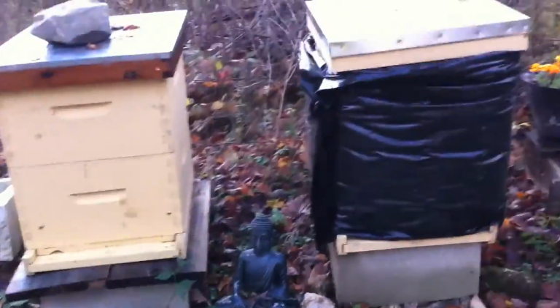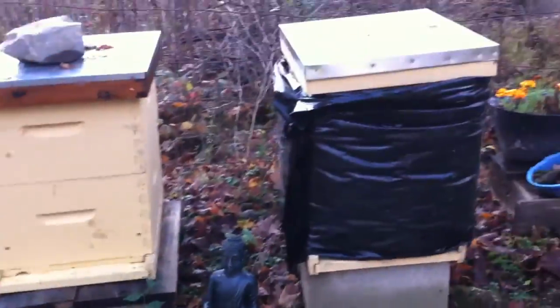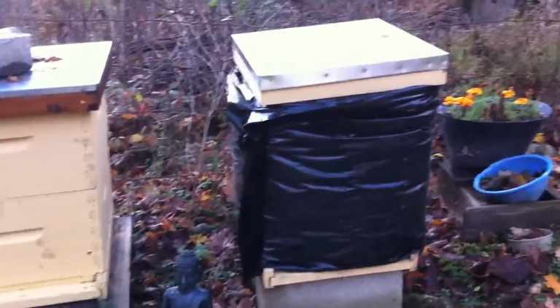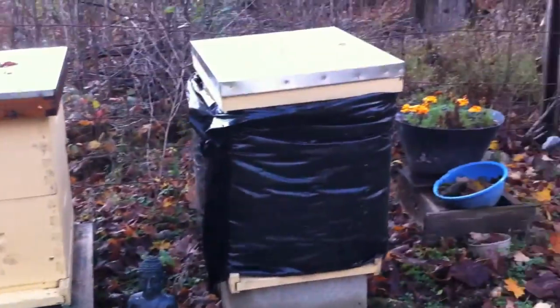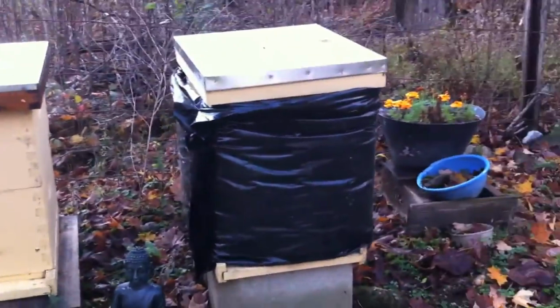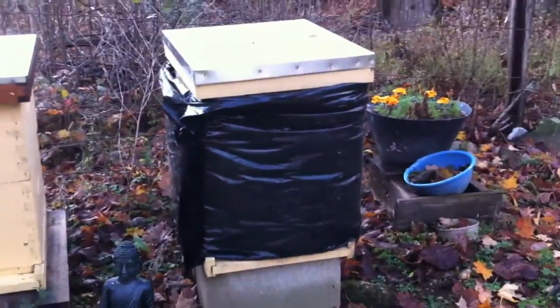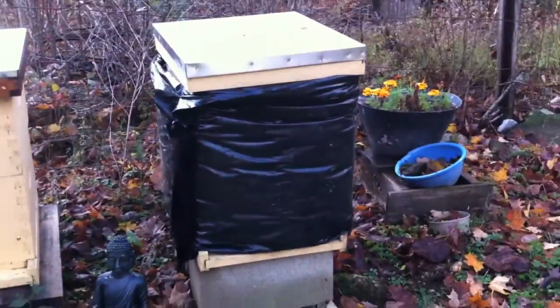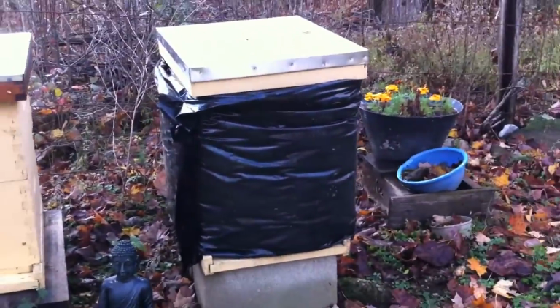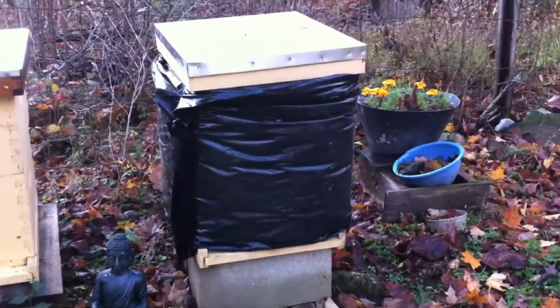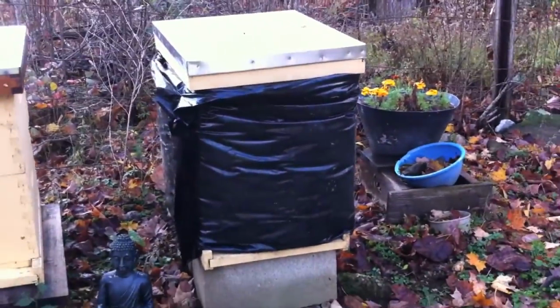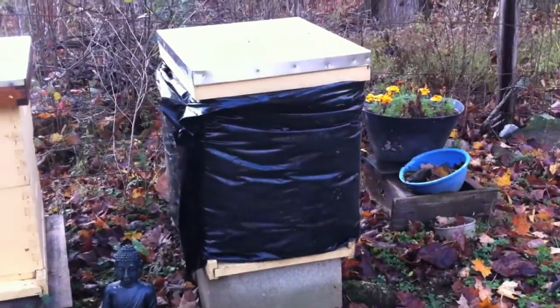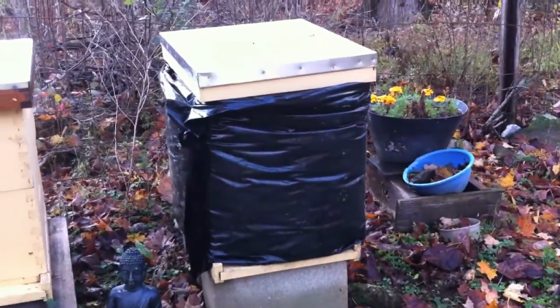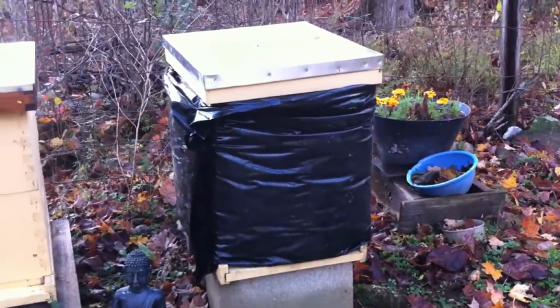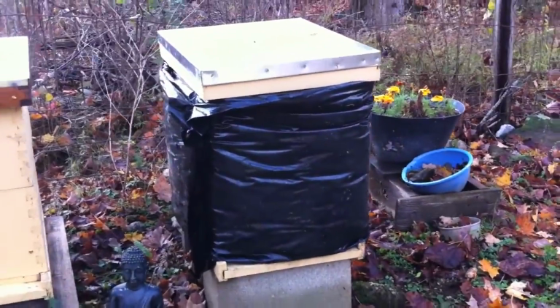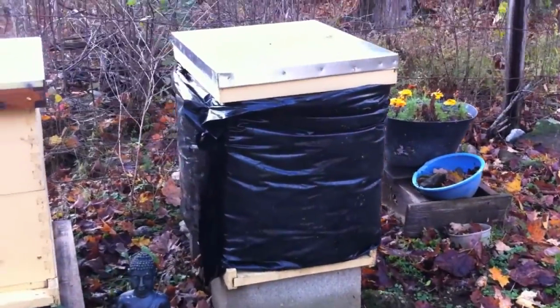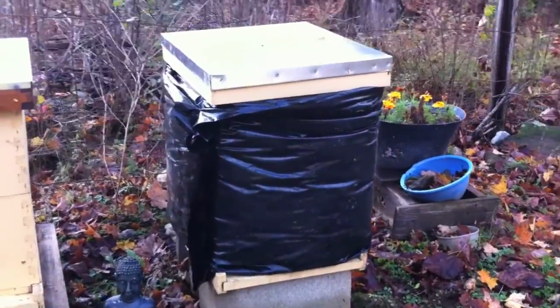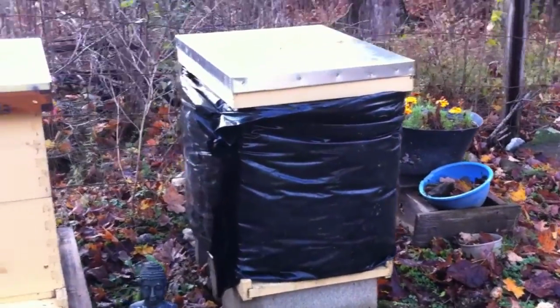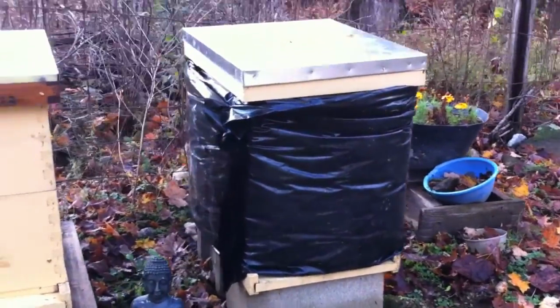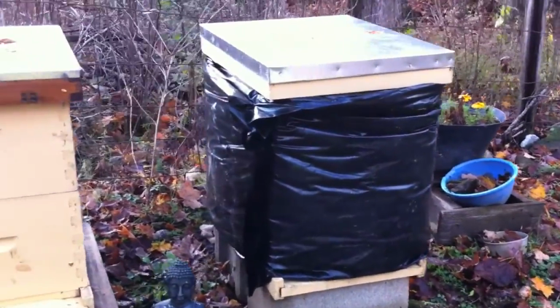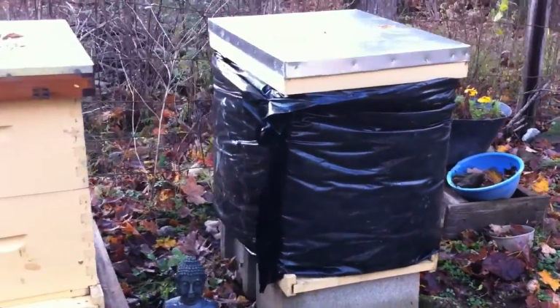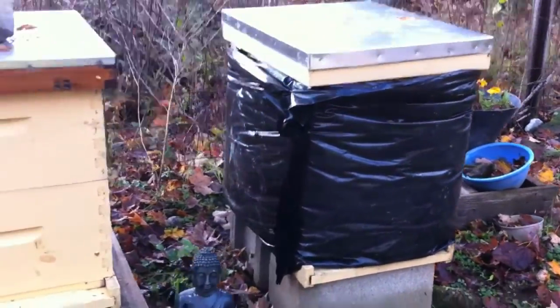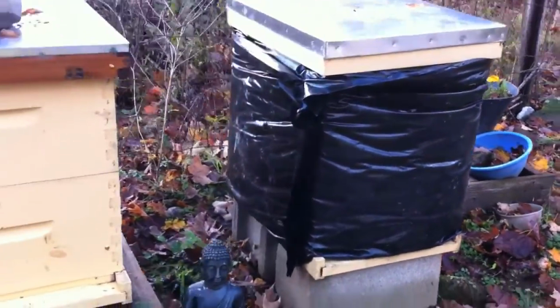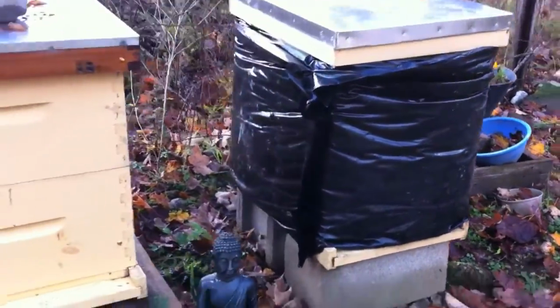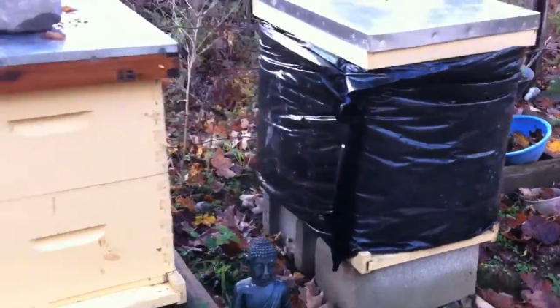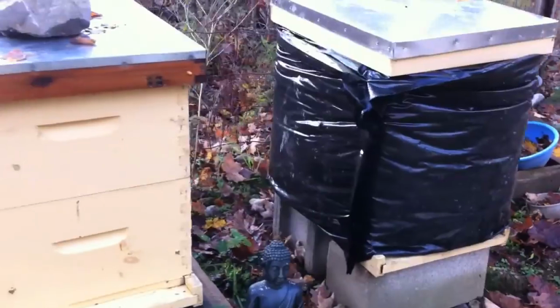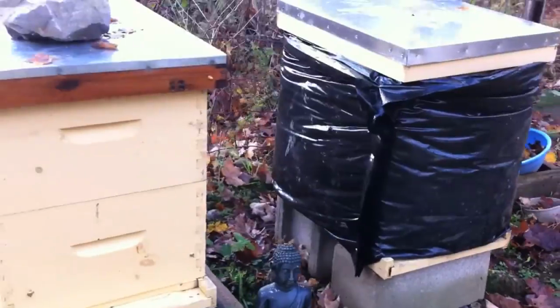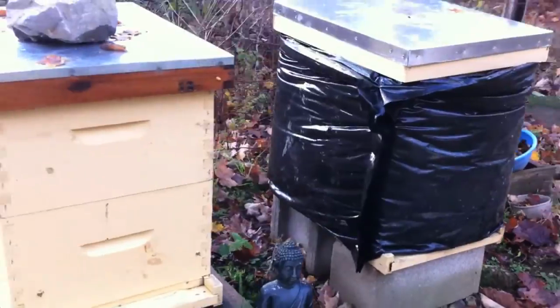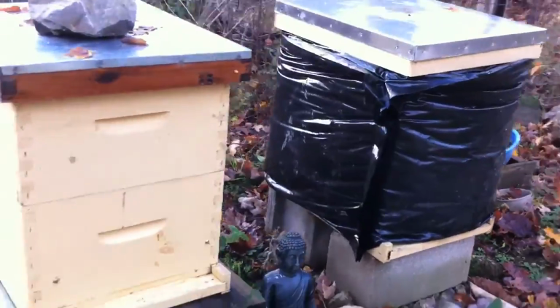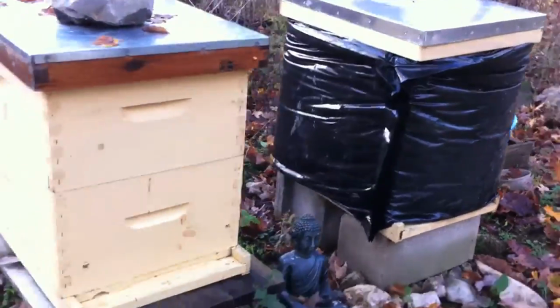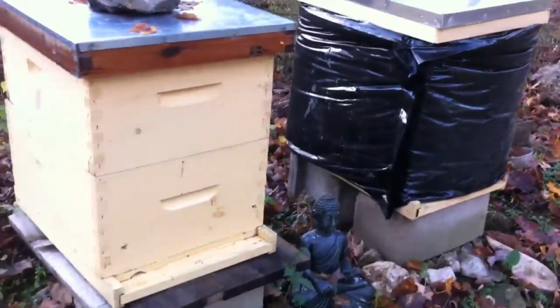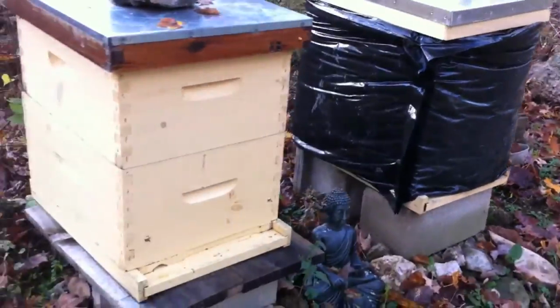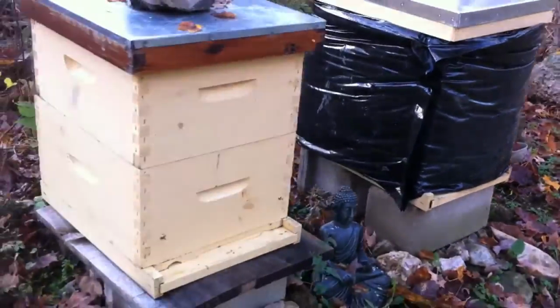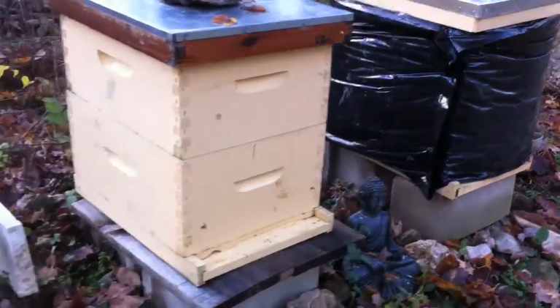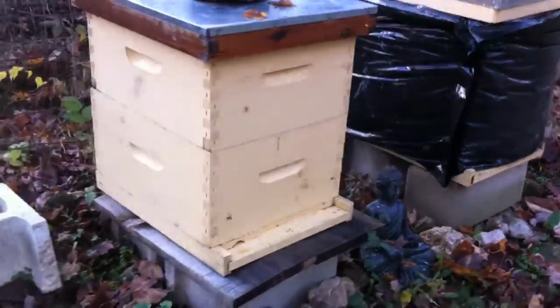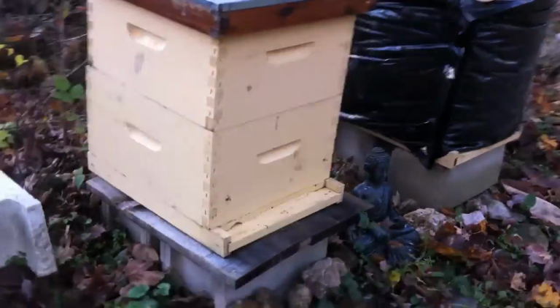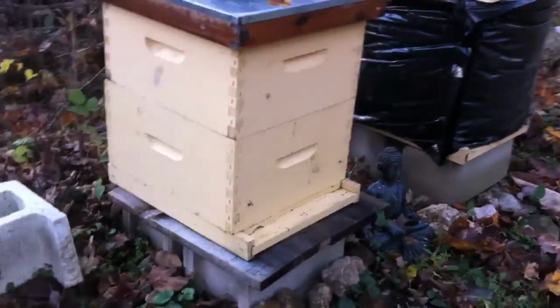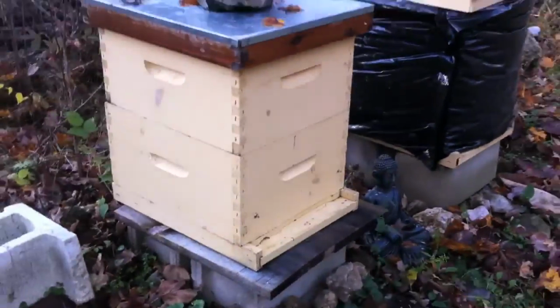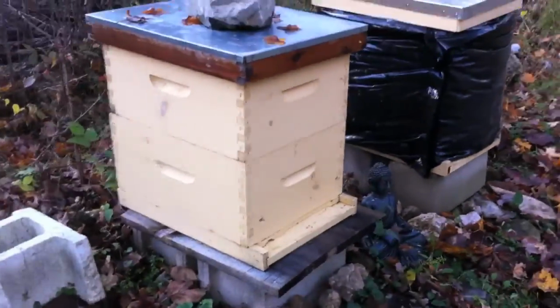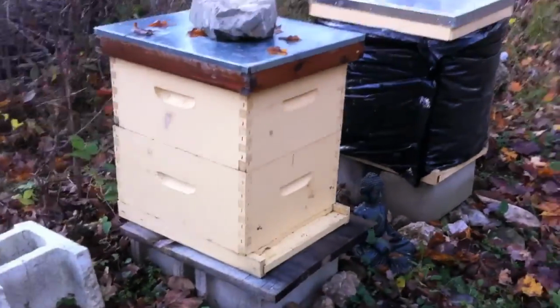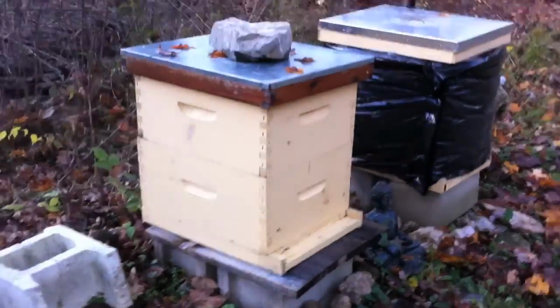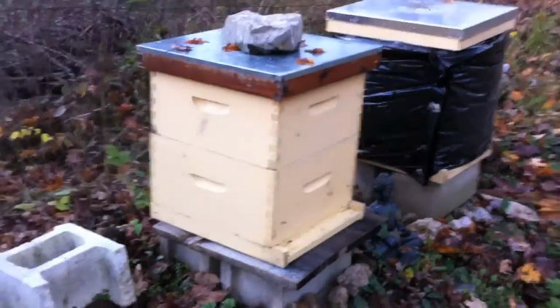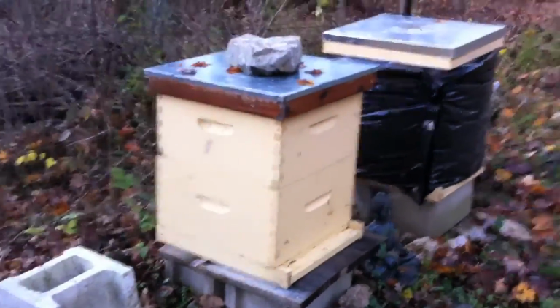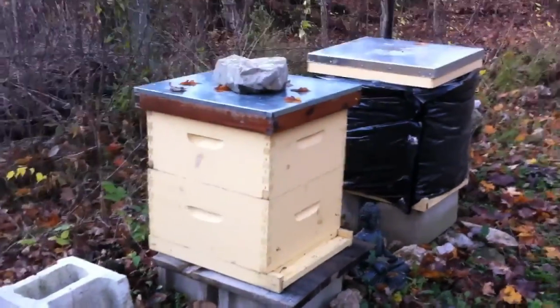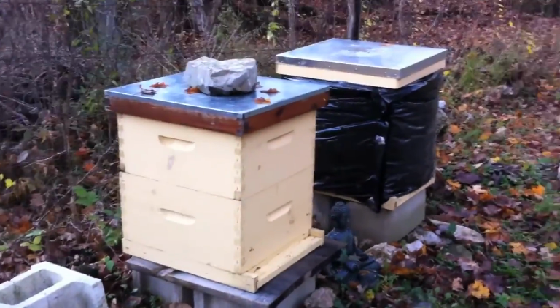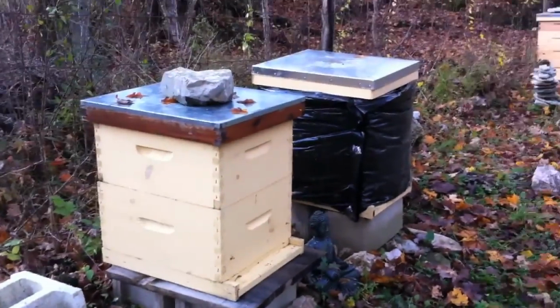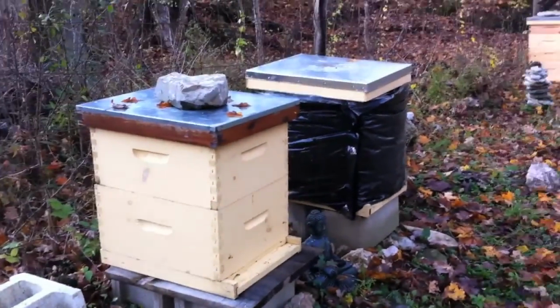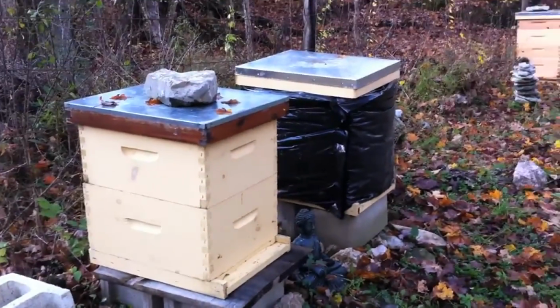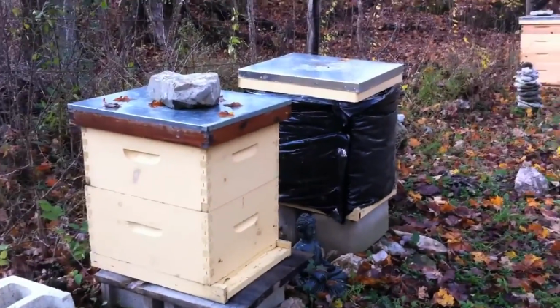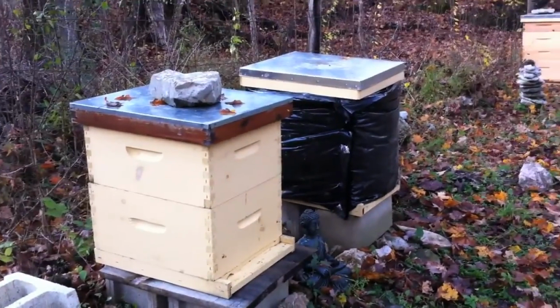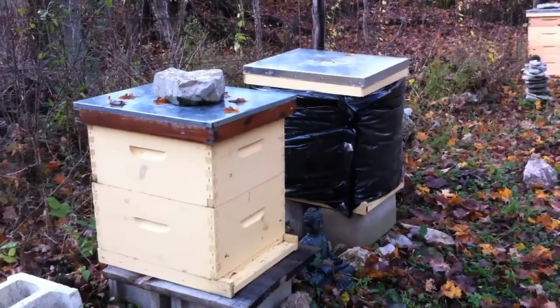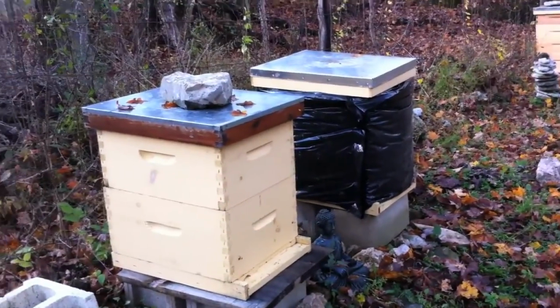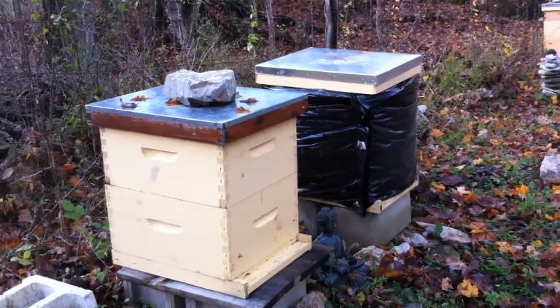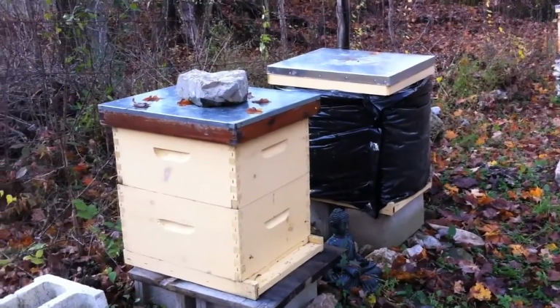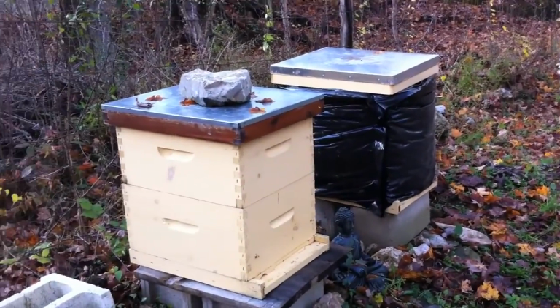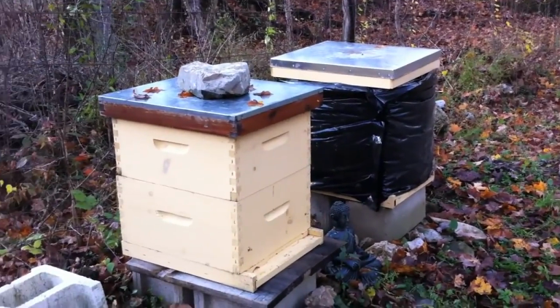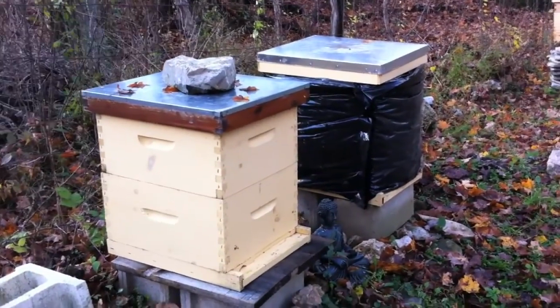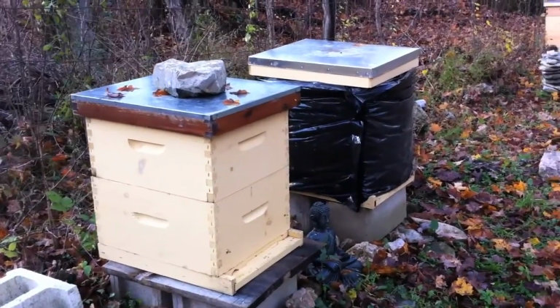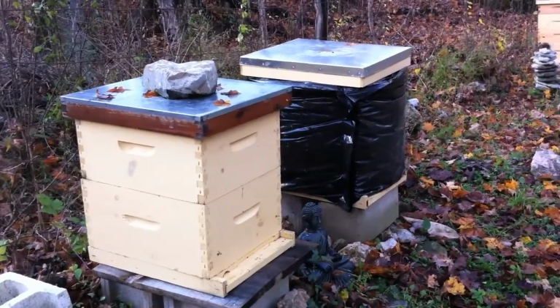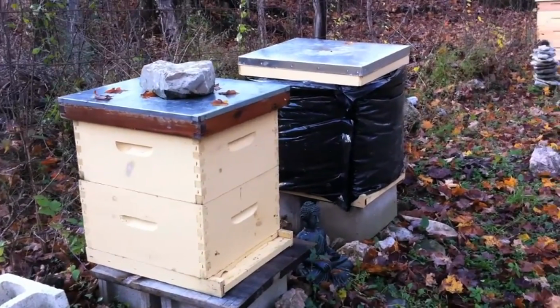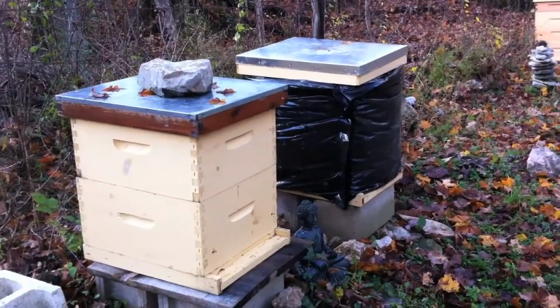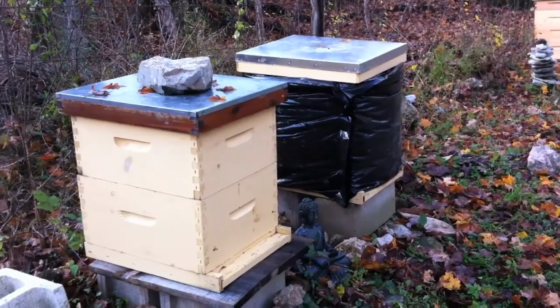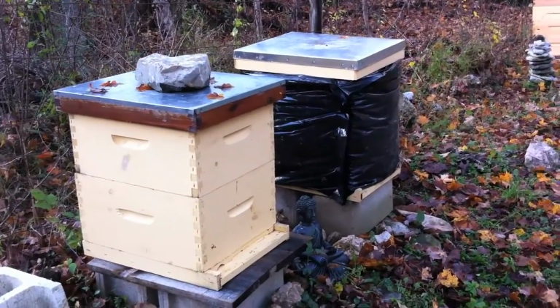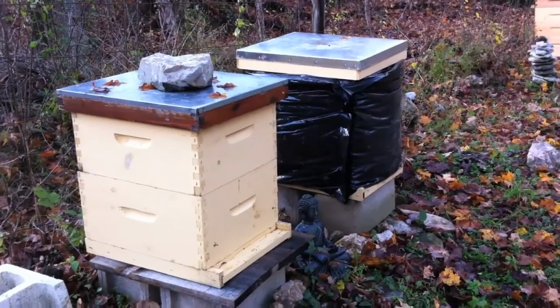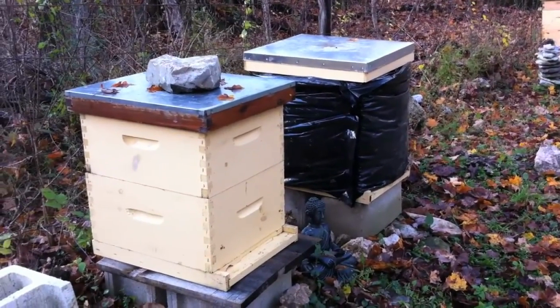So yeah, I've just got another hive cover, so I'll do the second hive in a moment here, but that's it — it's pretty easy.